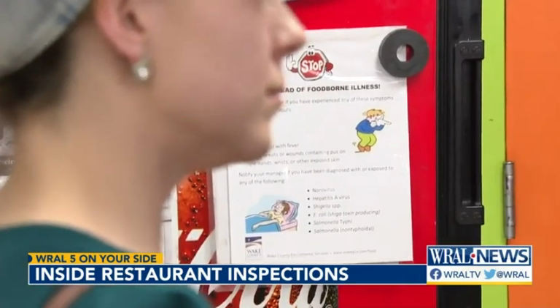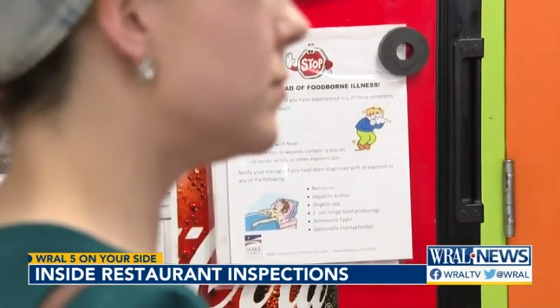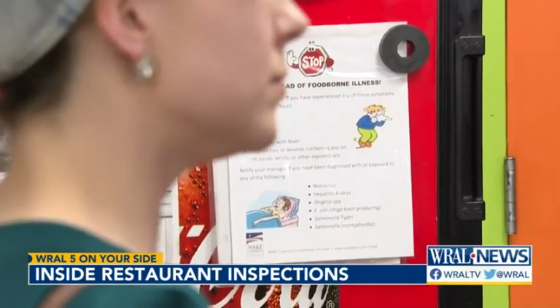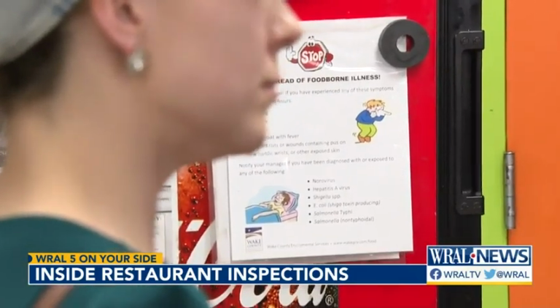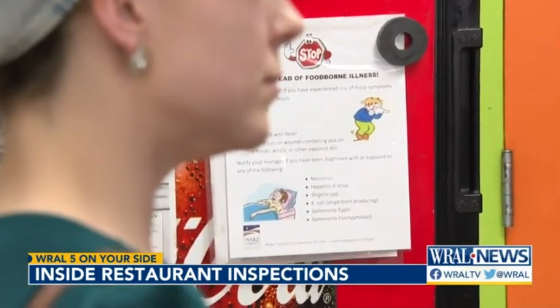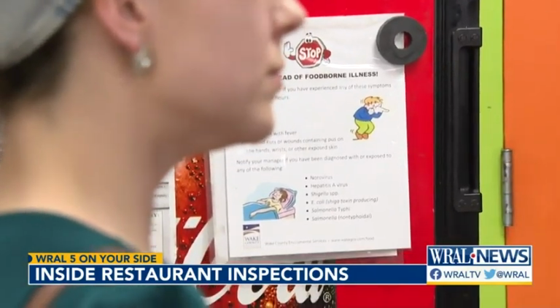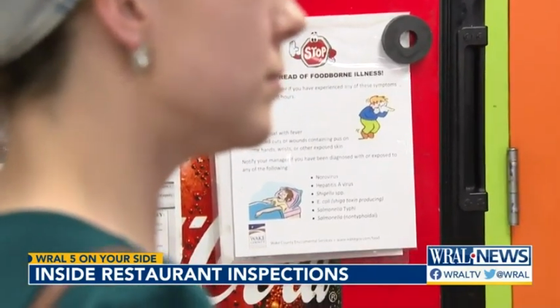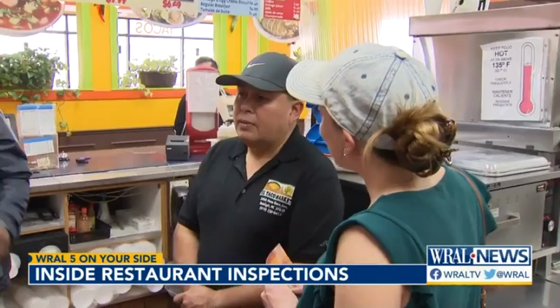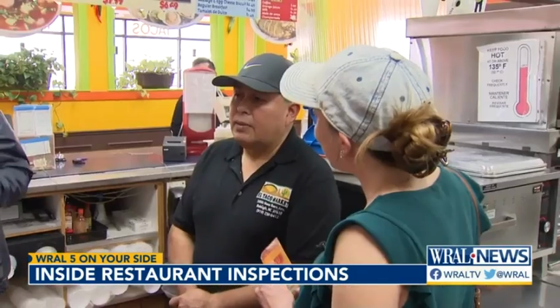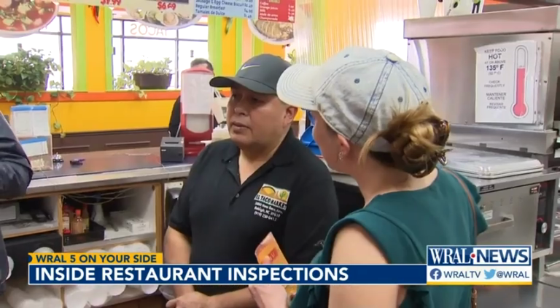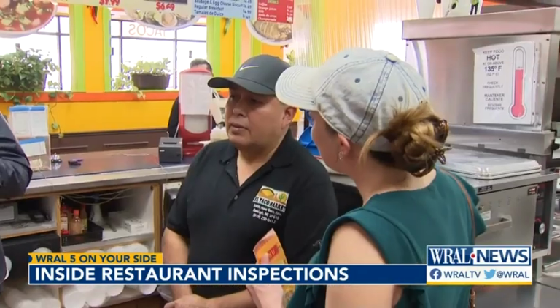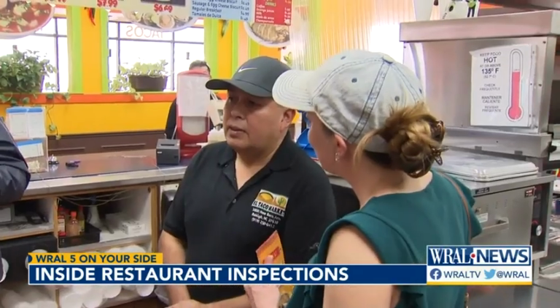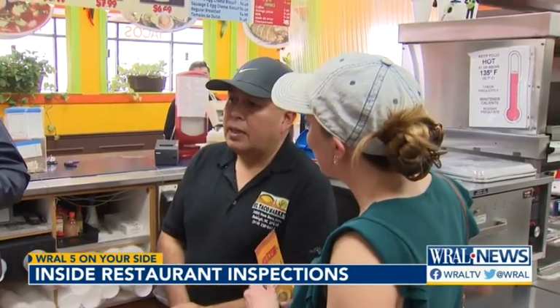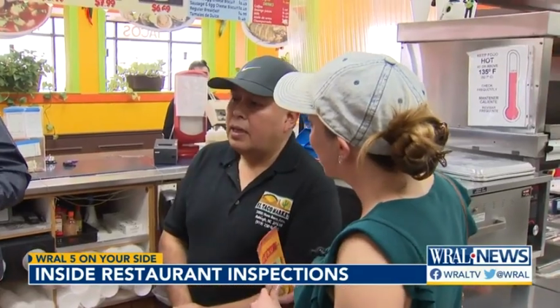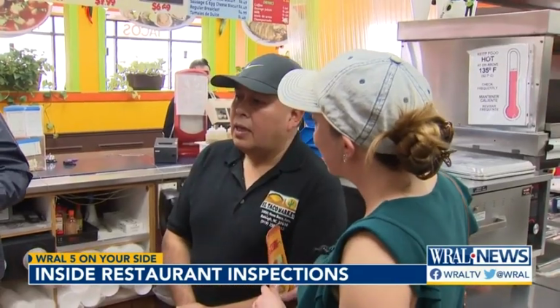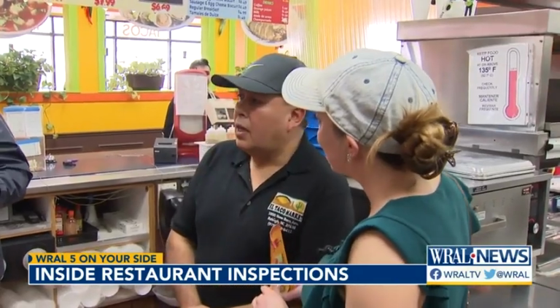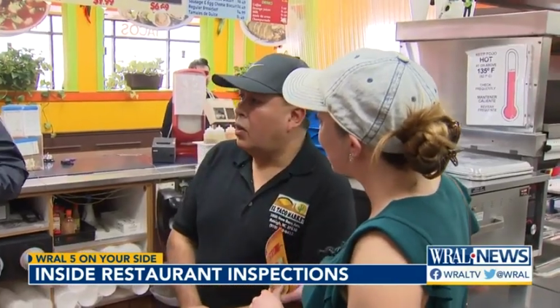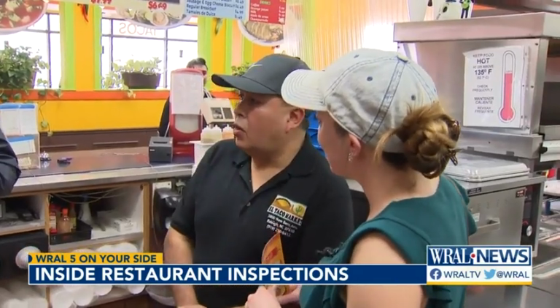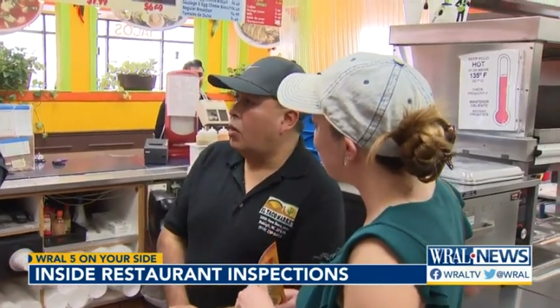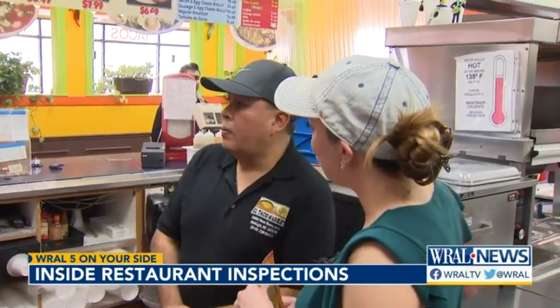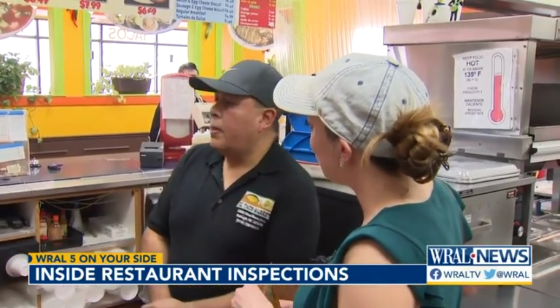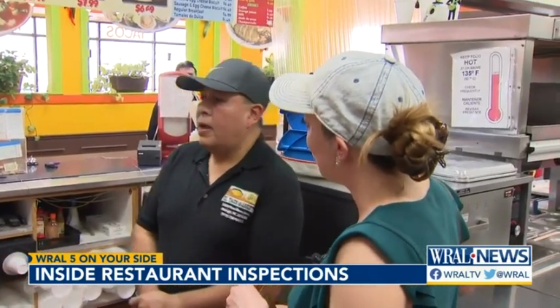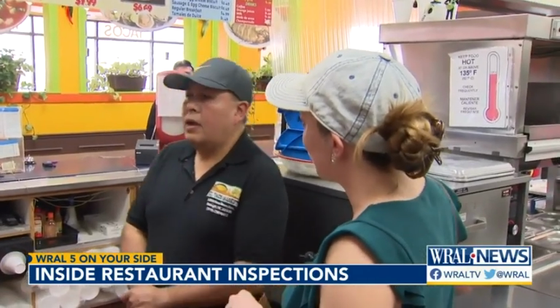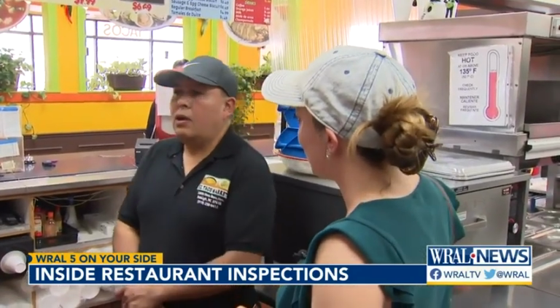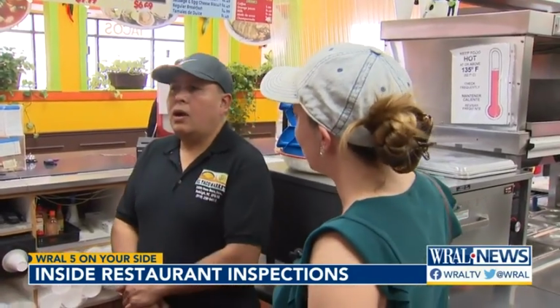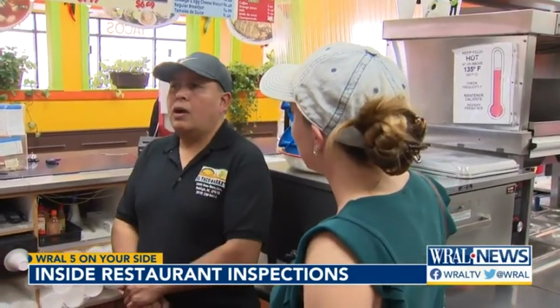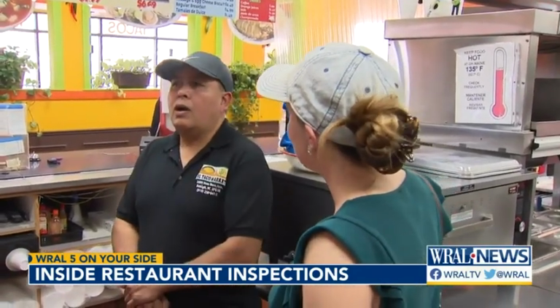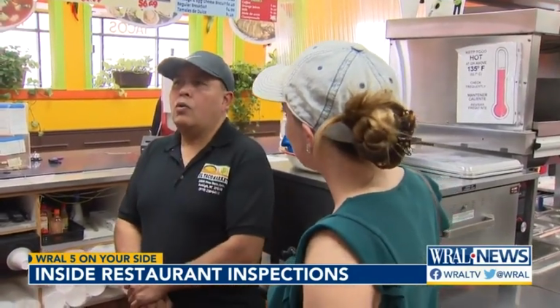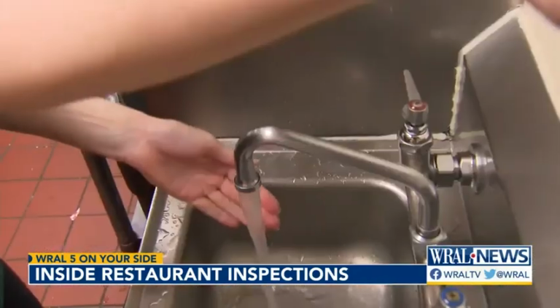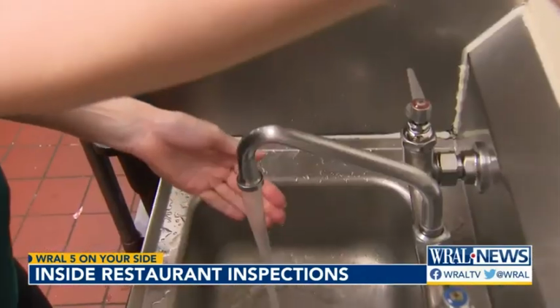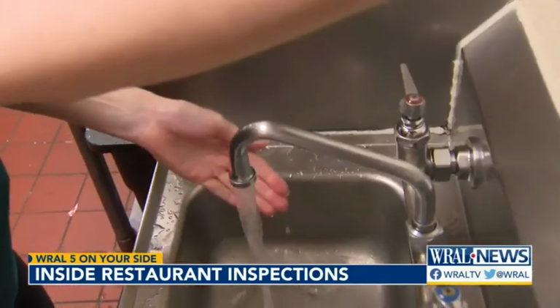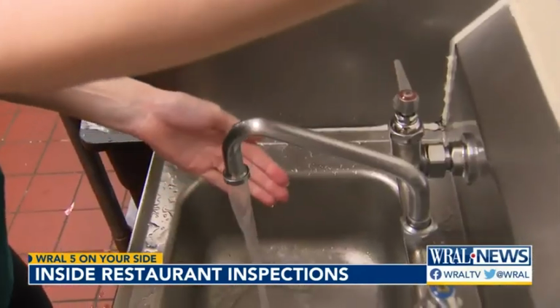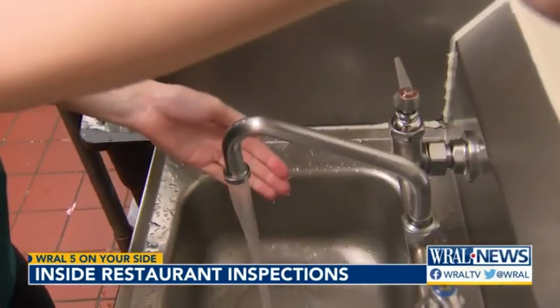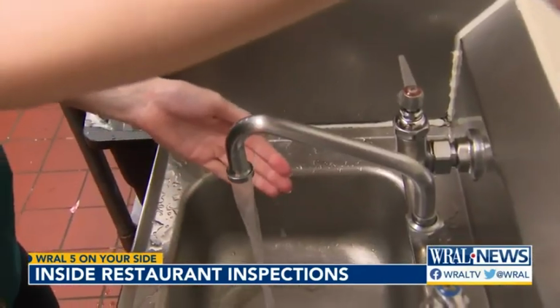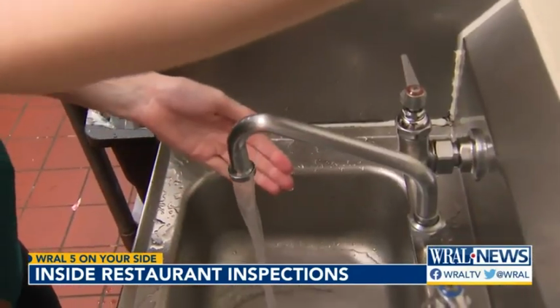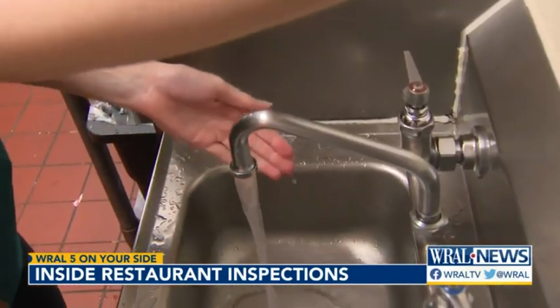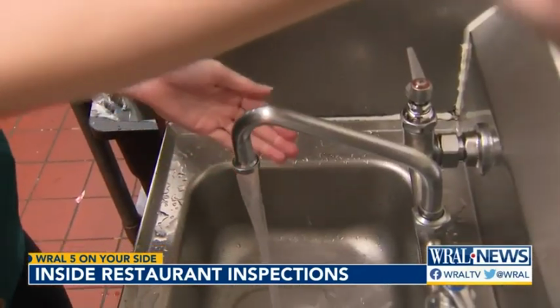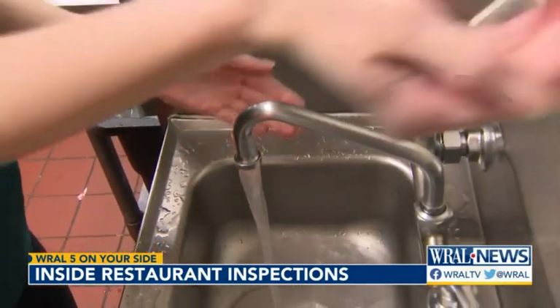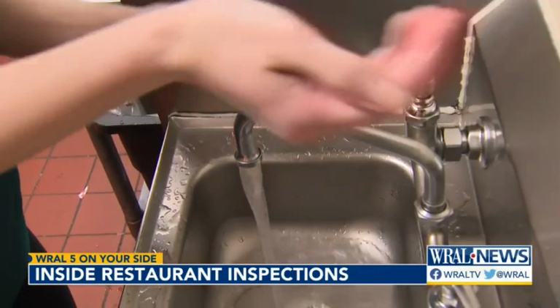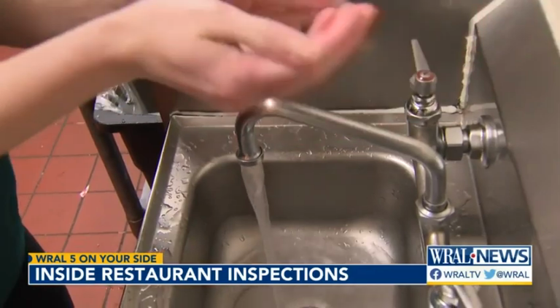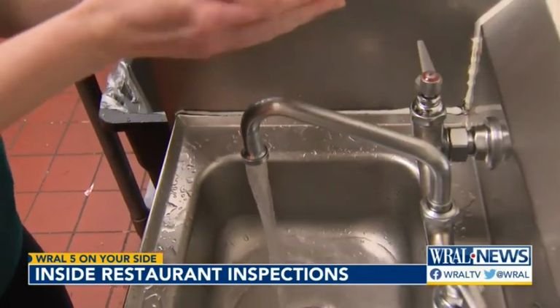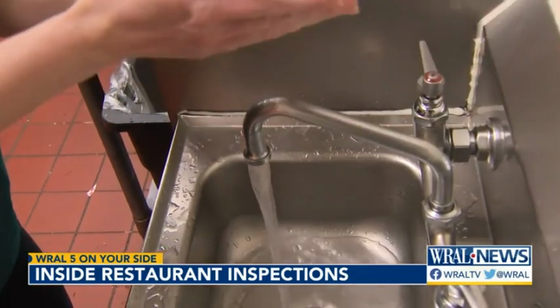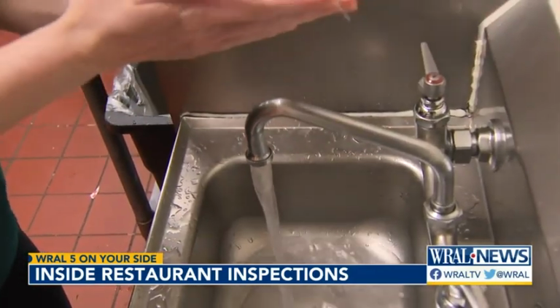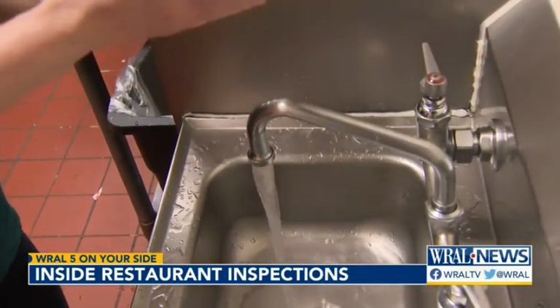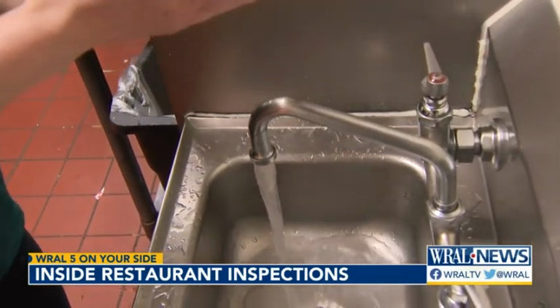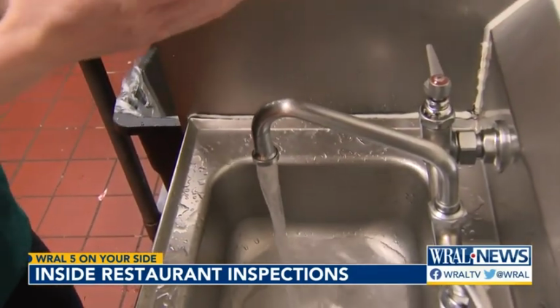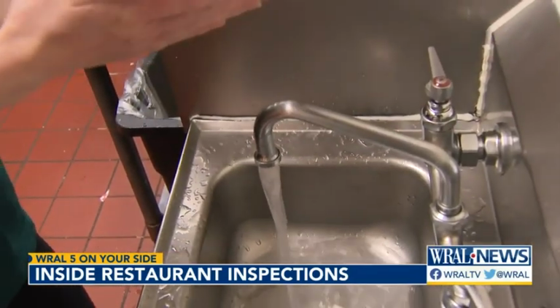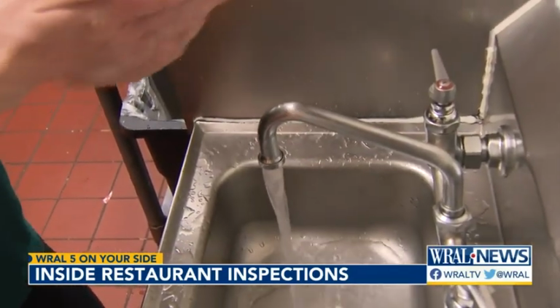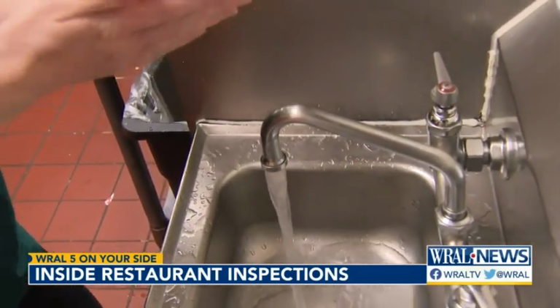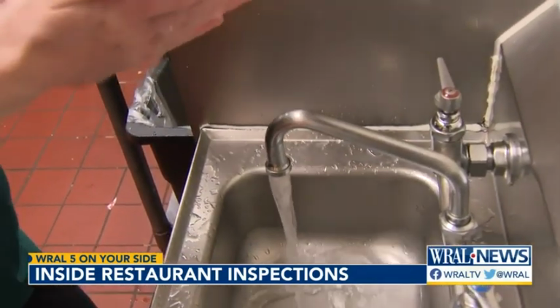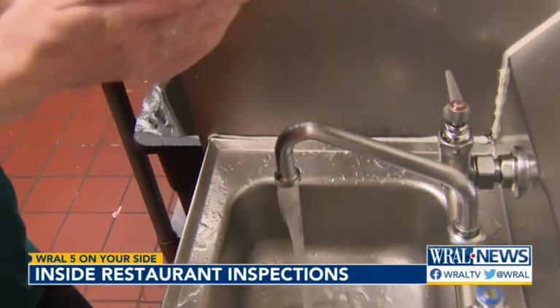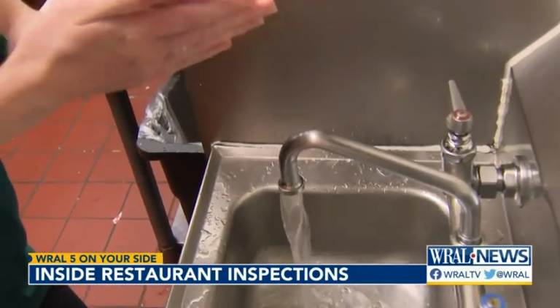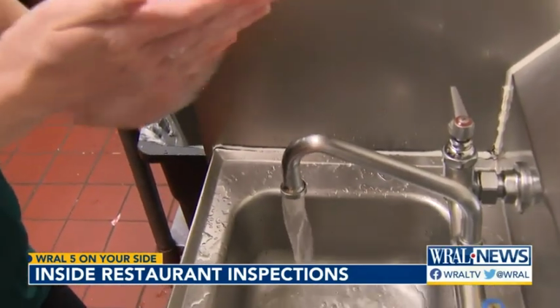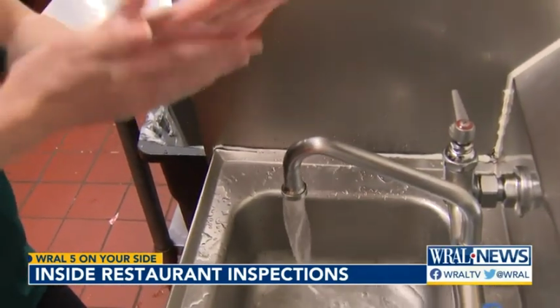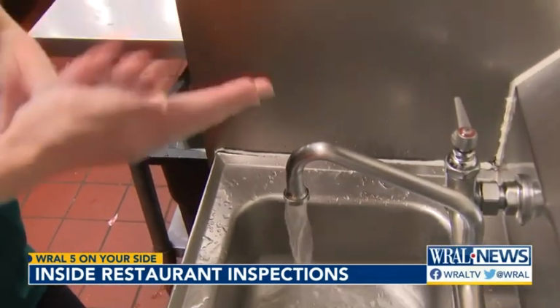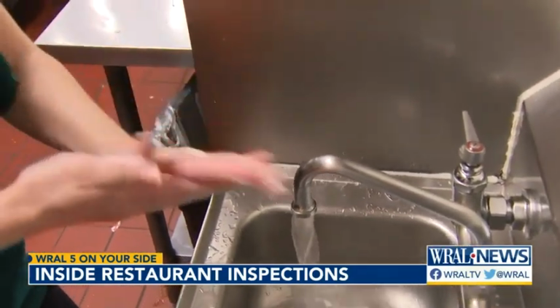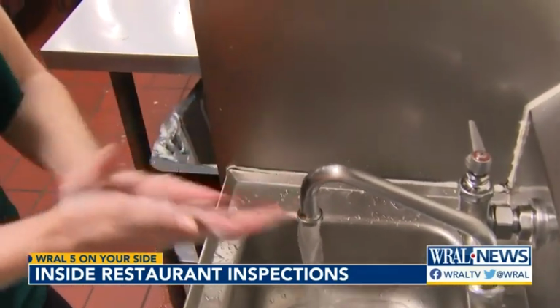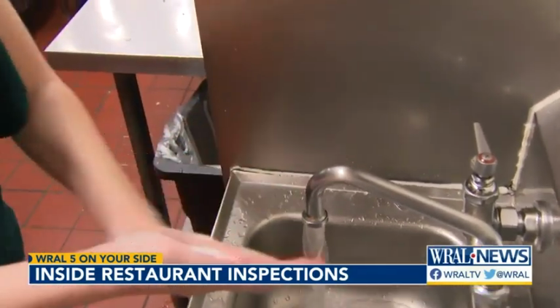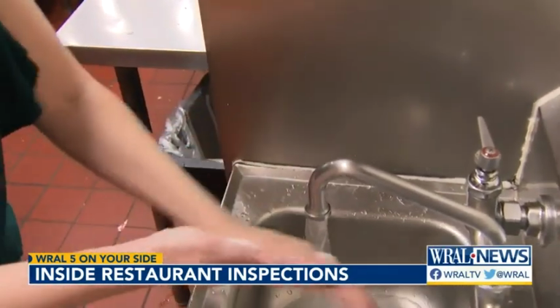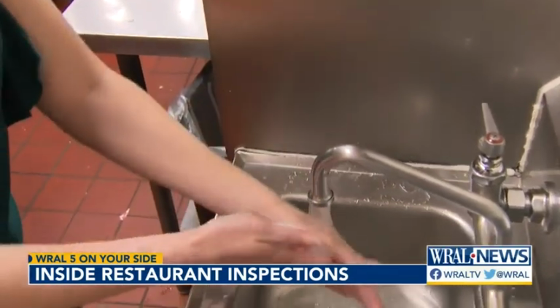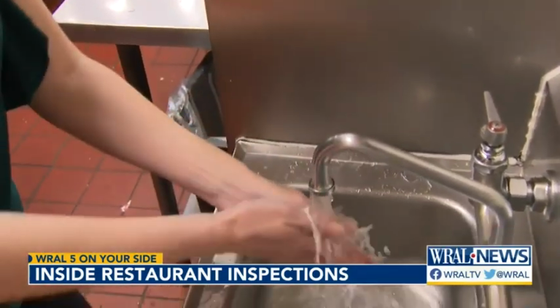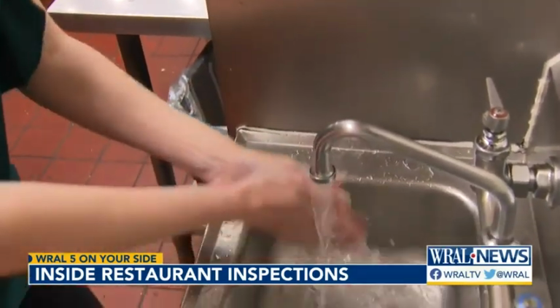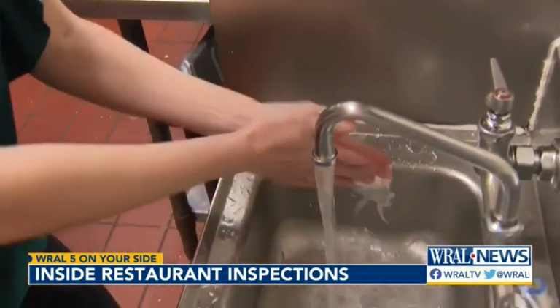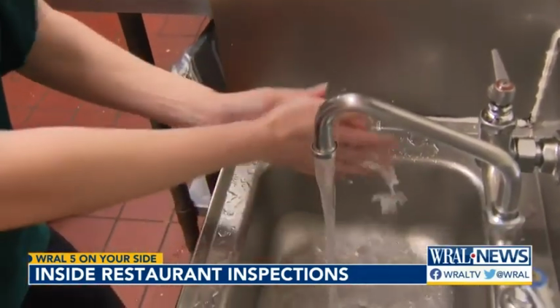The inspector also examines employee training on foodborne illness: "How do you train employees on foodborne illness?" — "I'll wash my hands." And, of course, hand washing. "Very important."